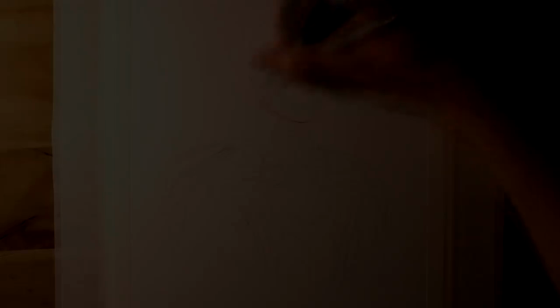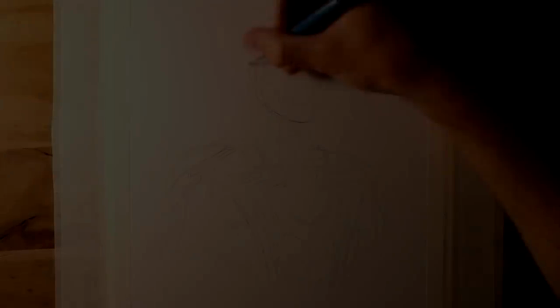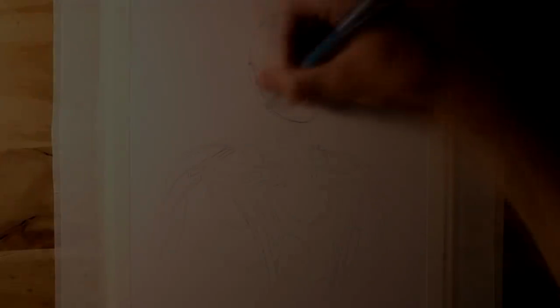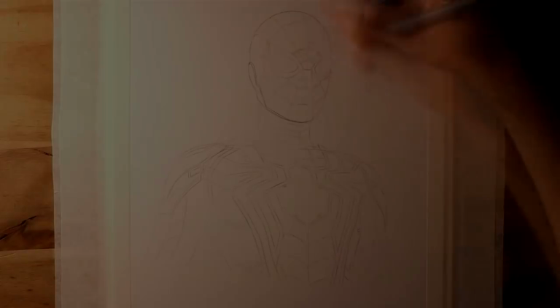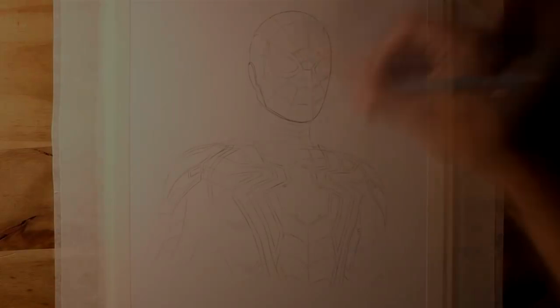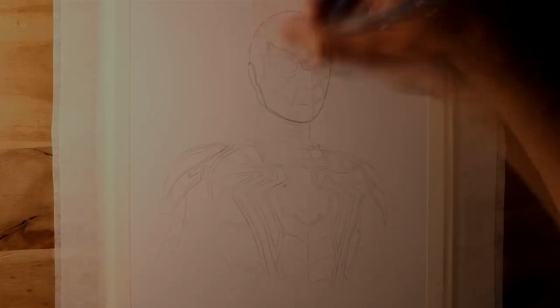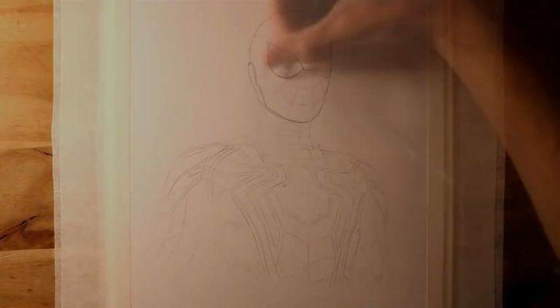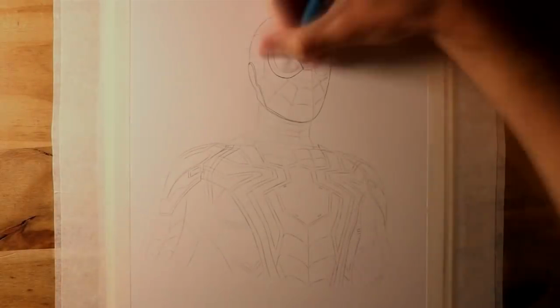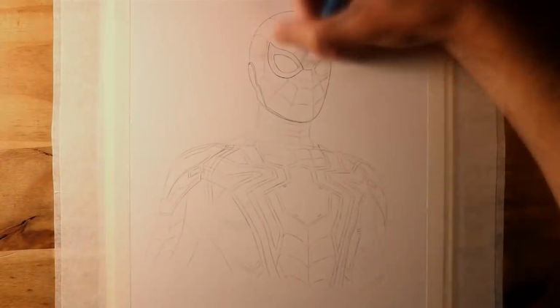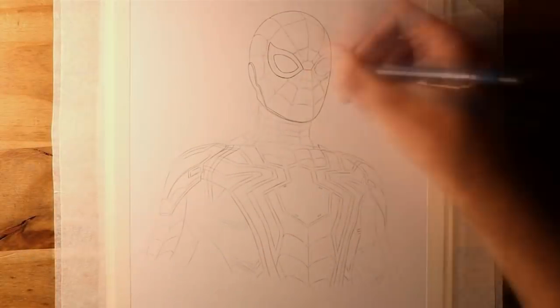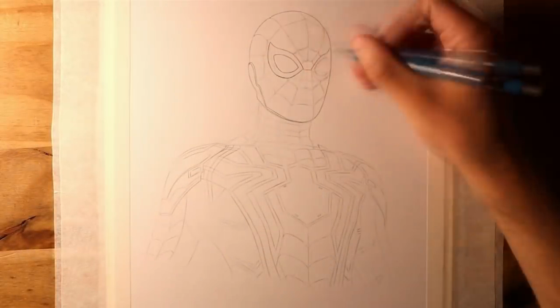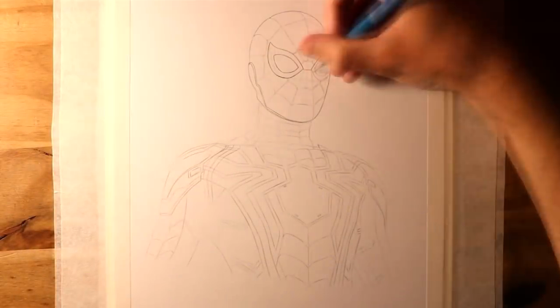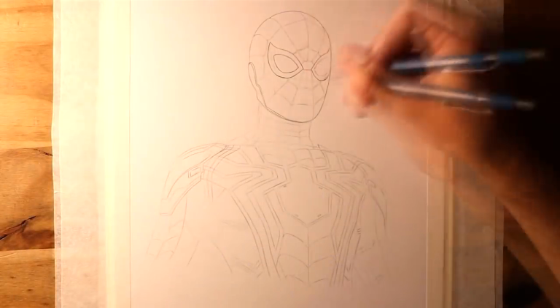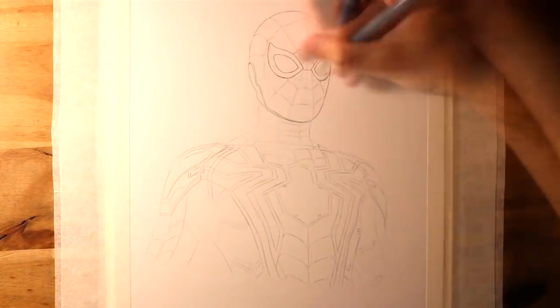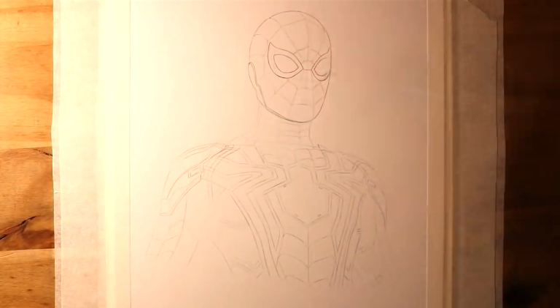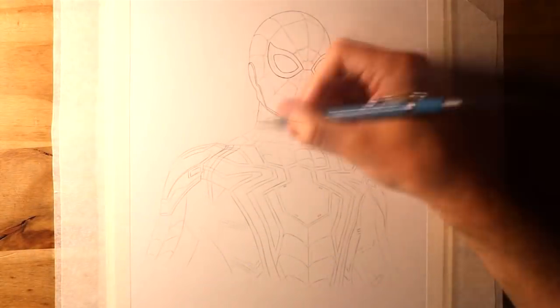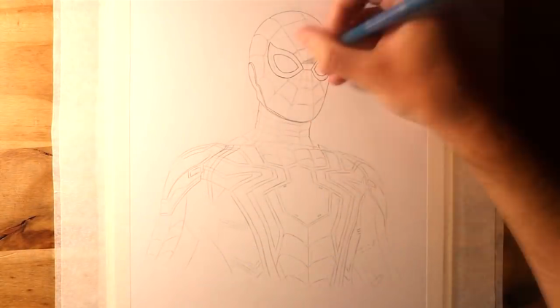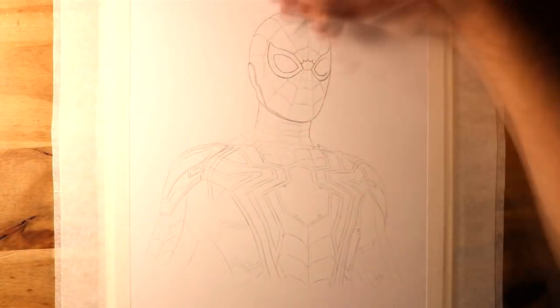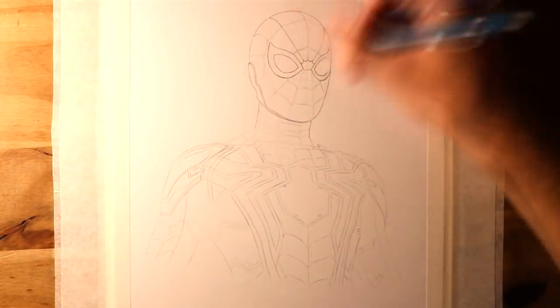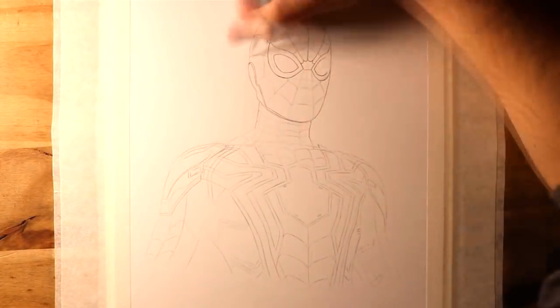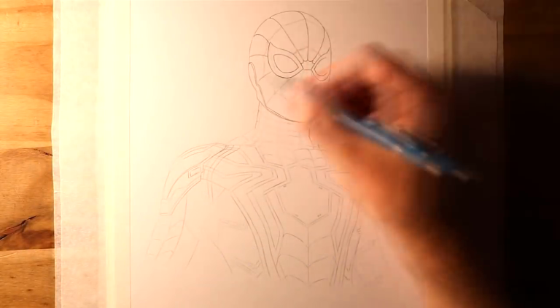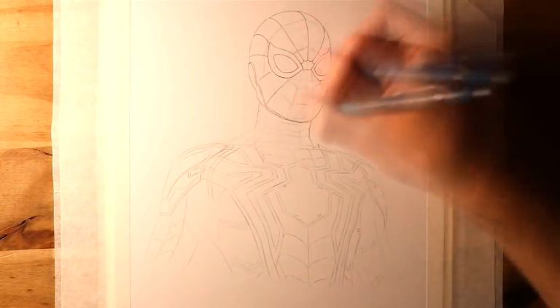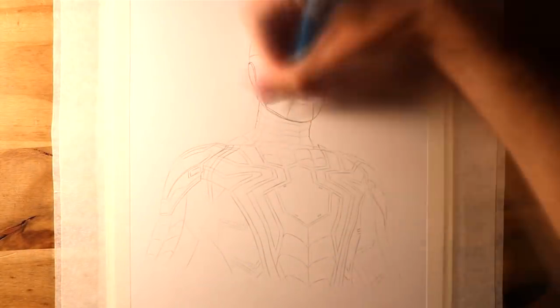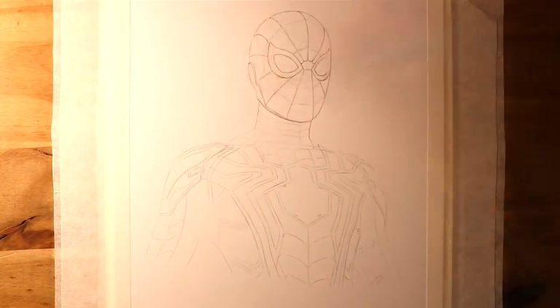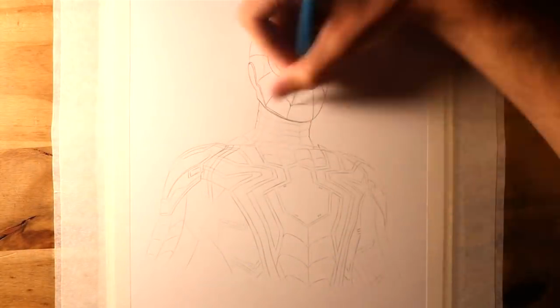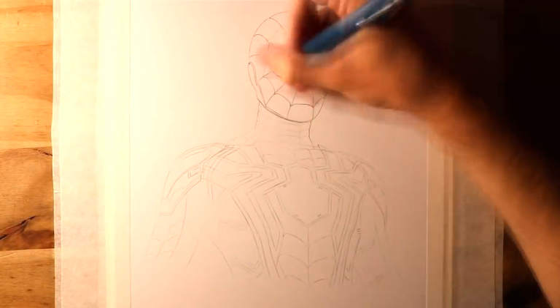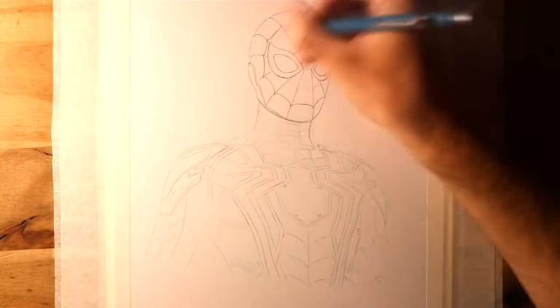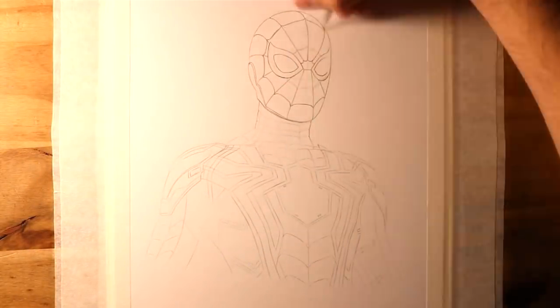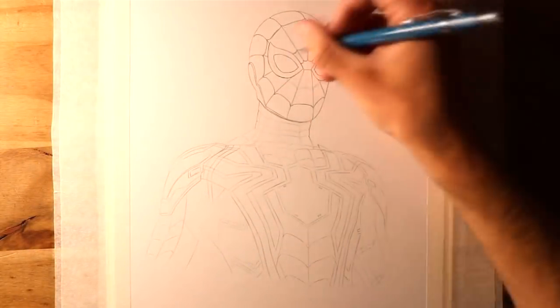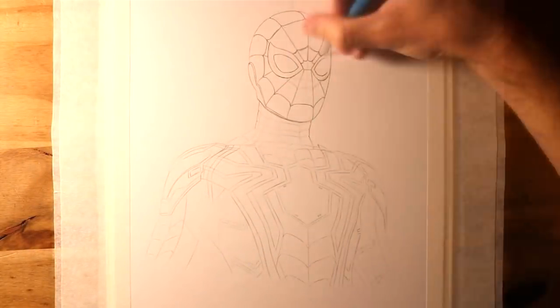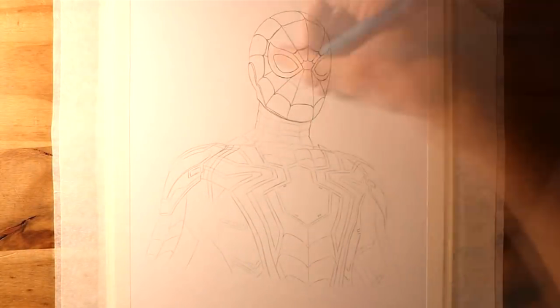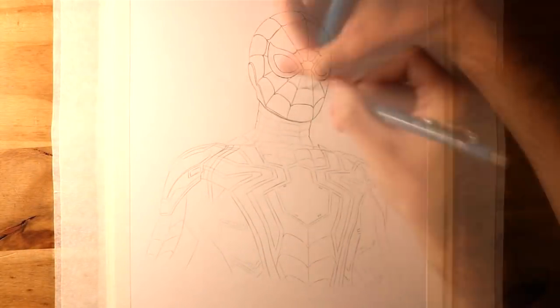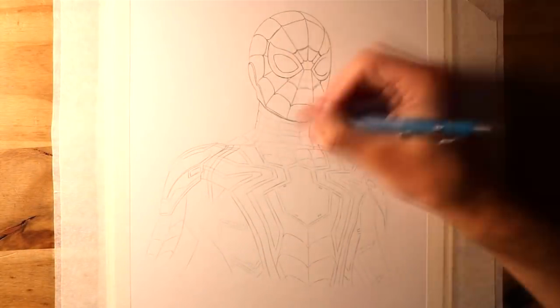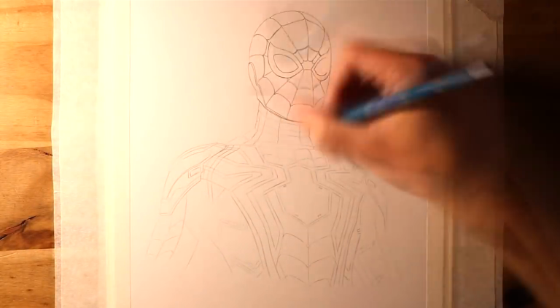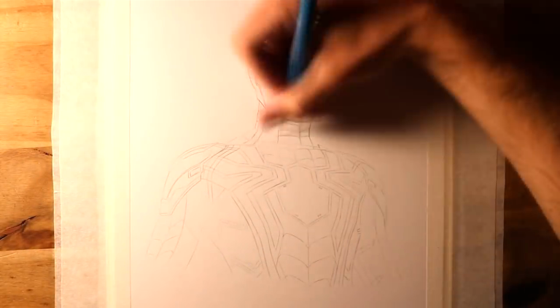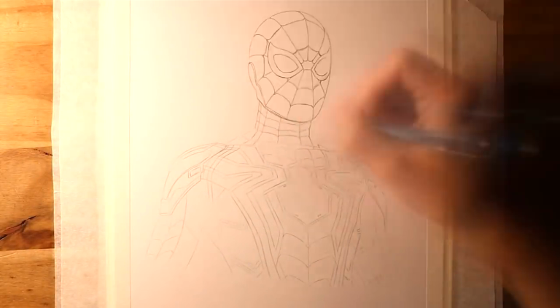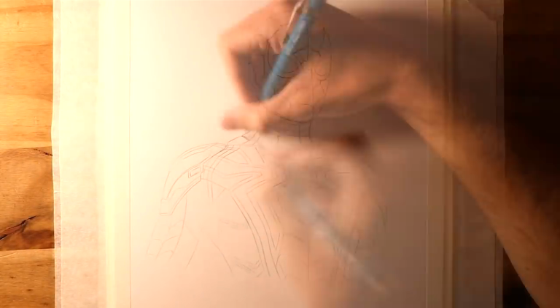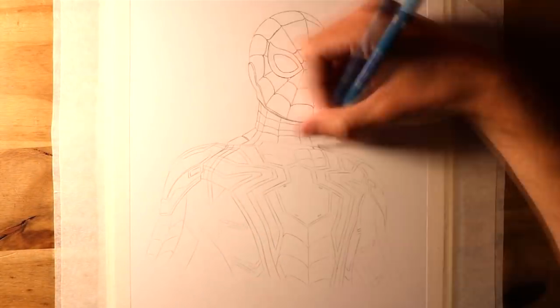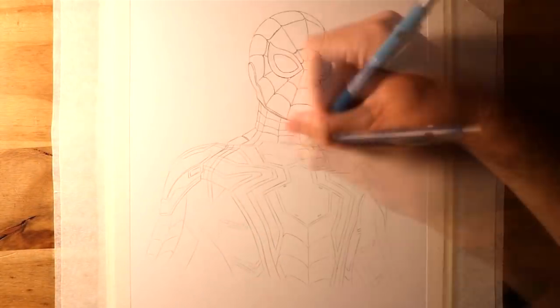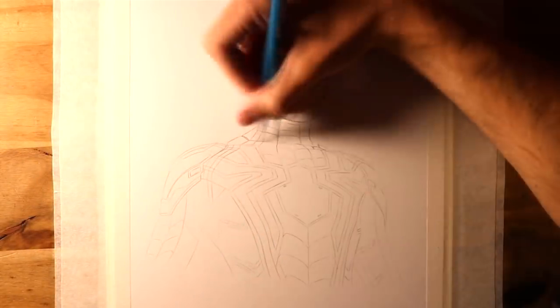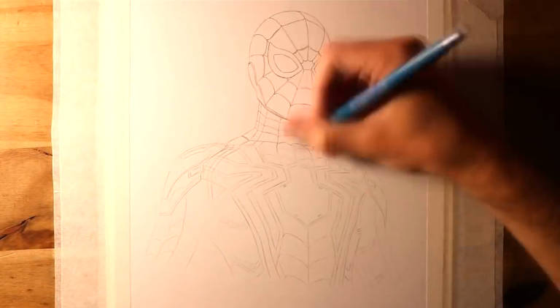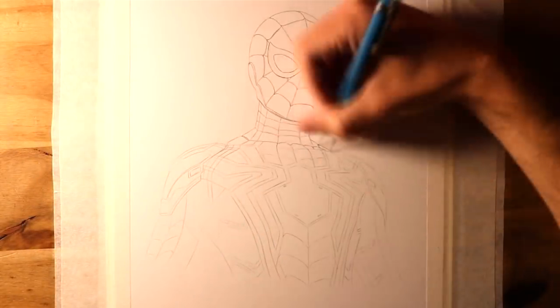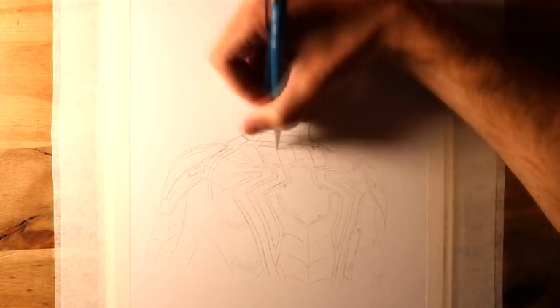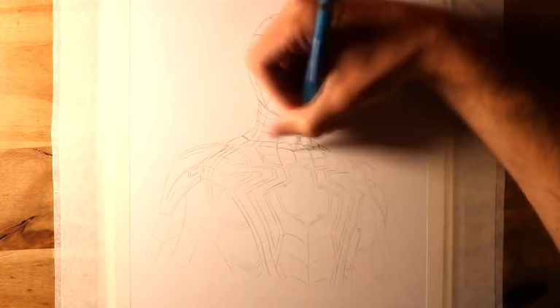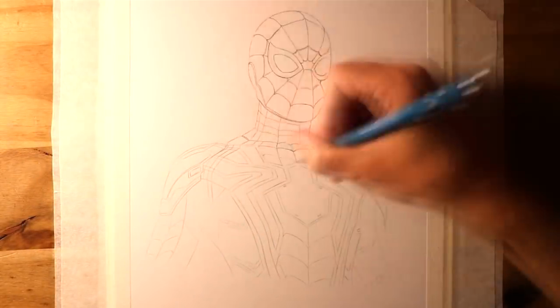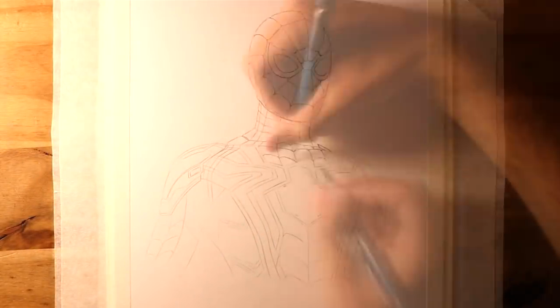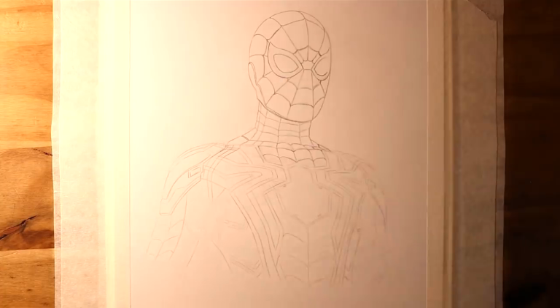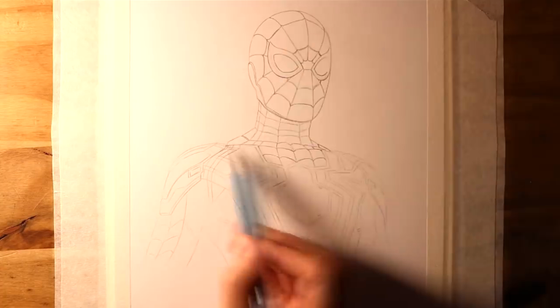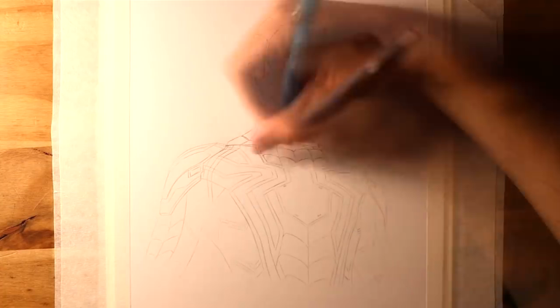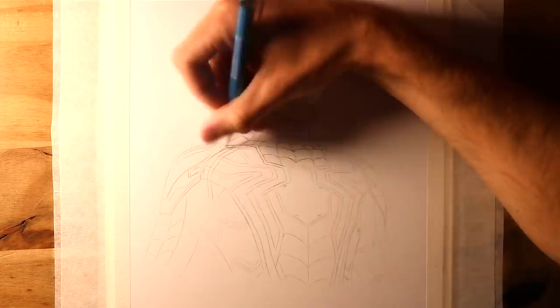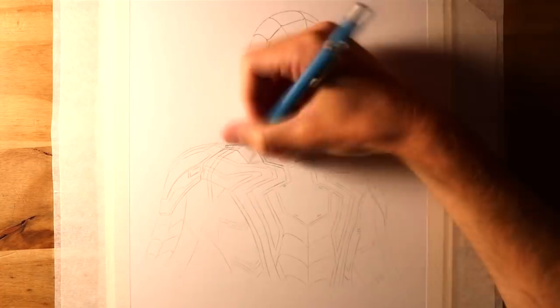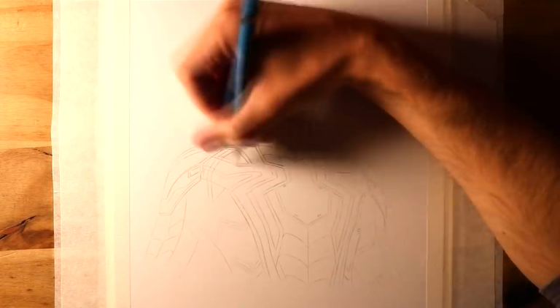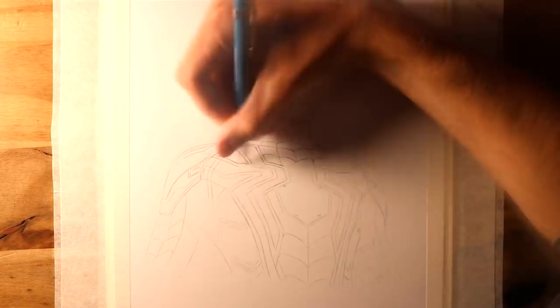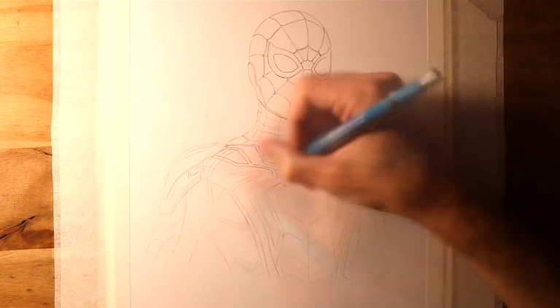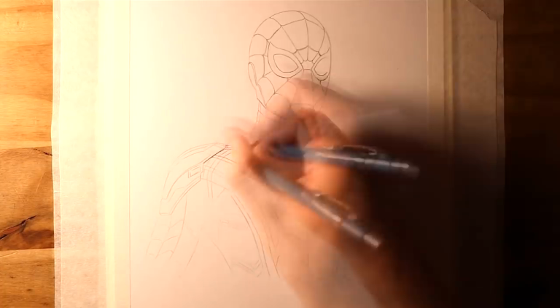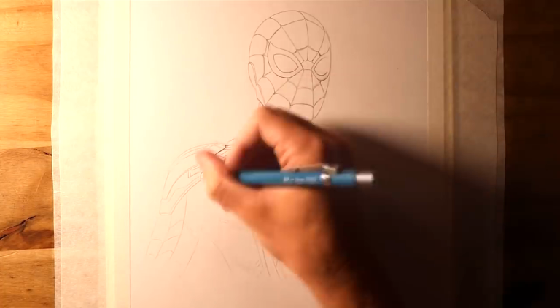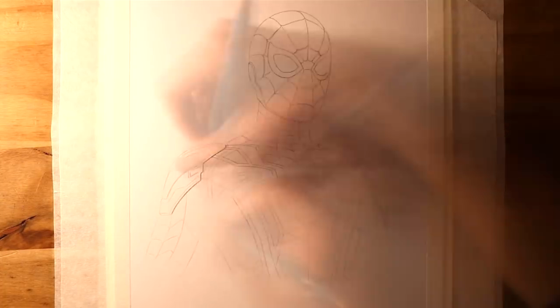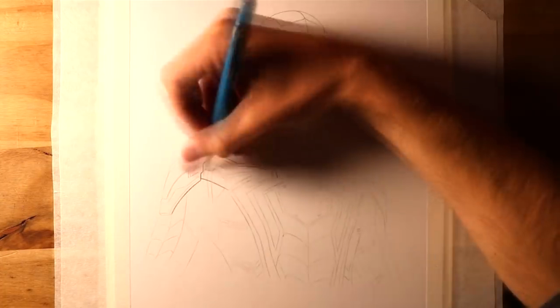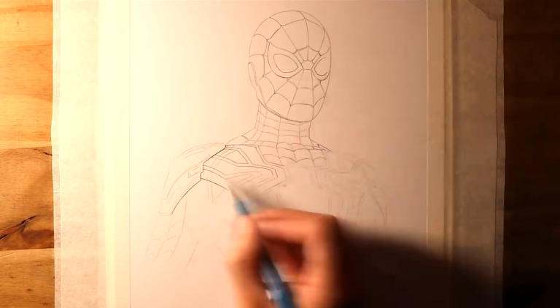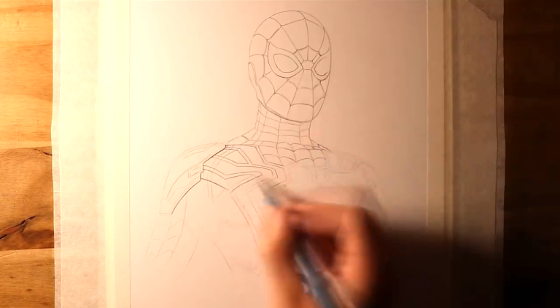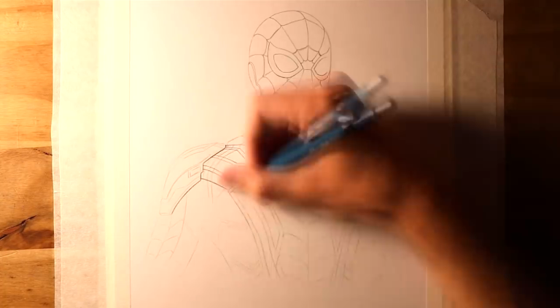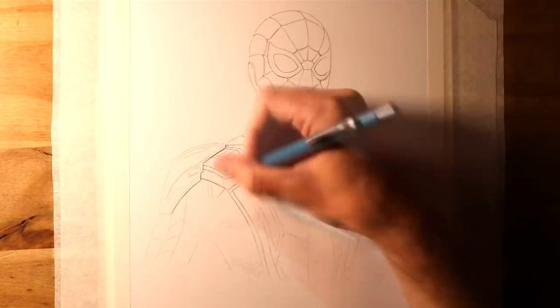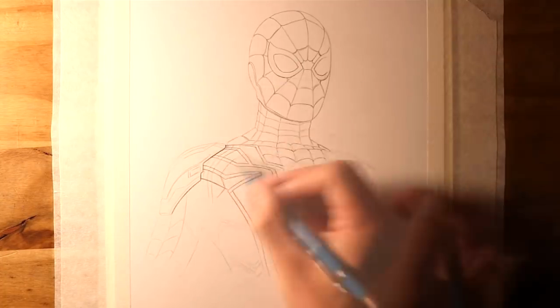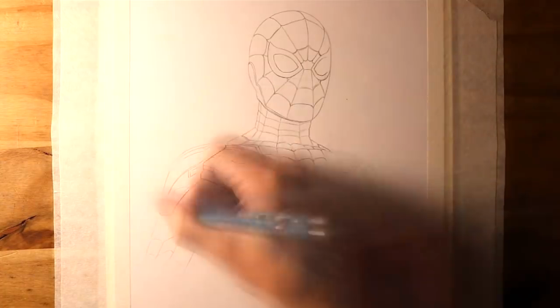Hi everyone, and welcome to this Fan Art Friday video. In this video, I'm drawing Spider-Man in his Iron Spider suit.